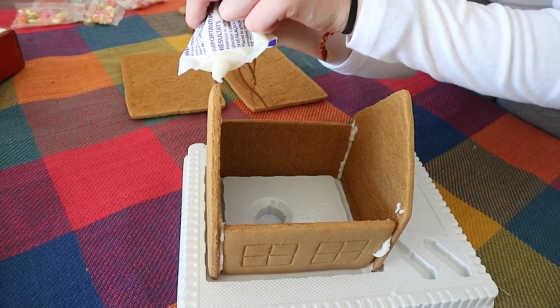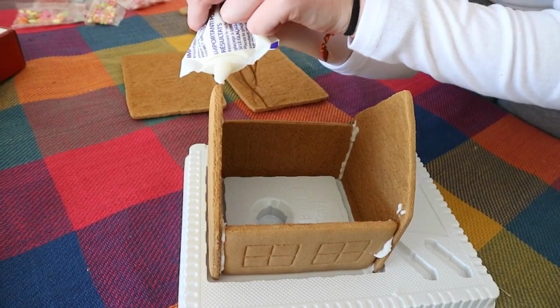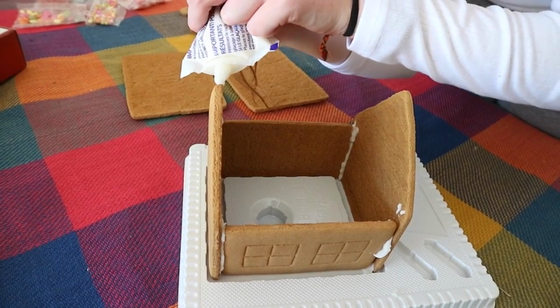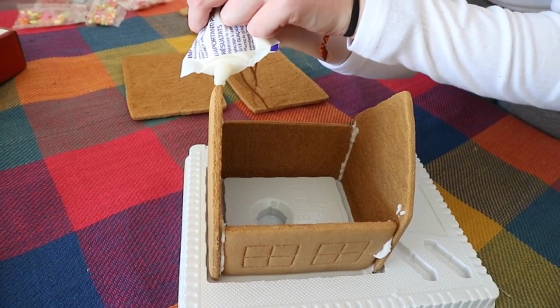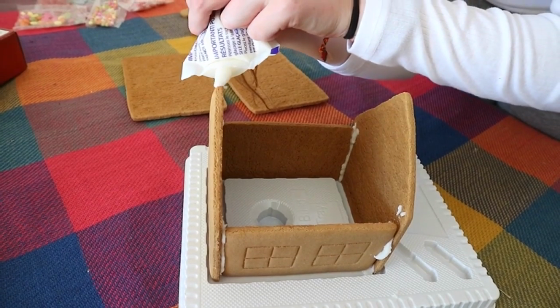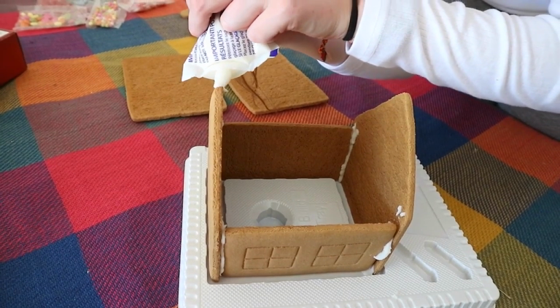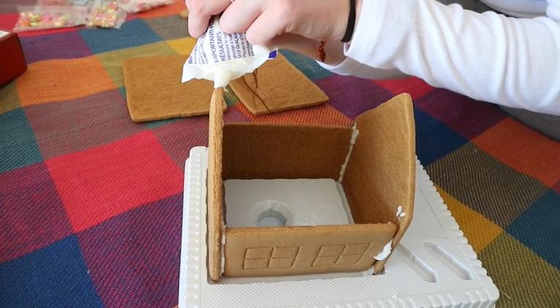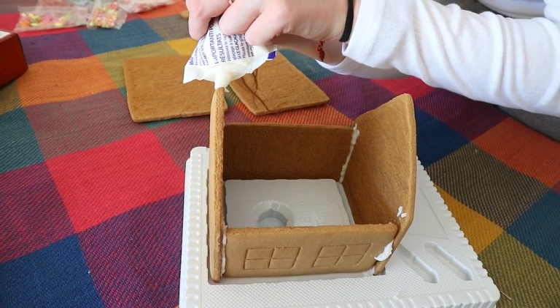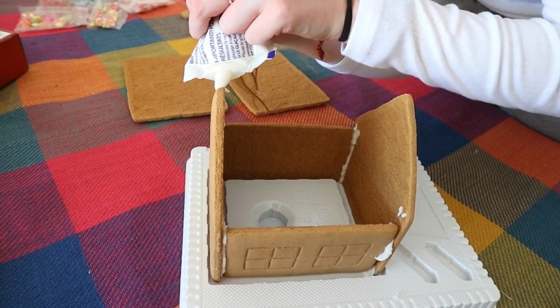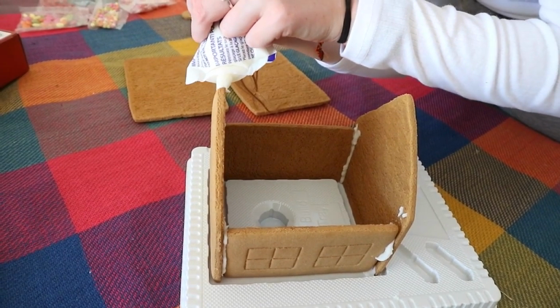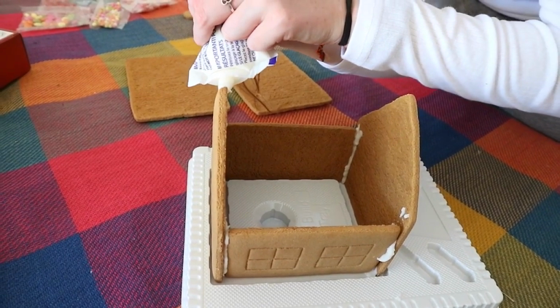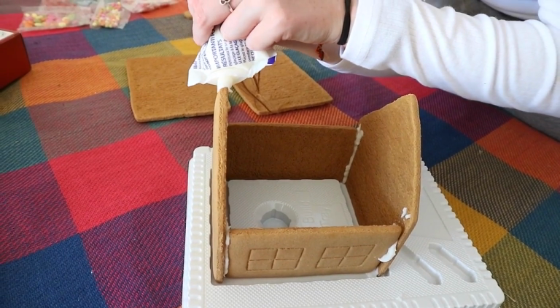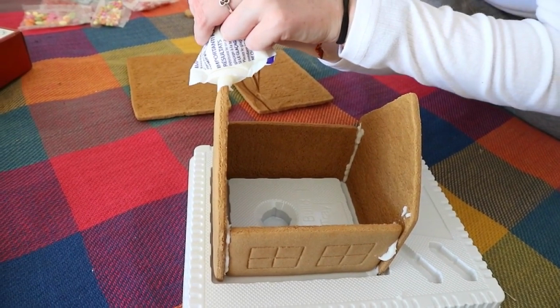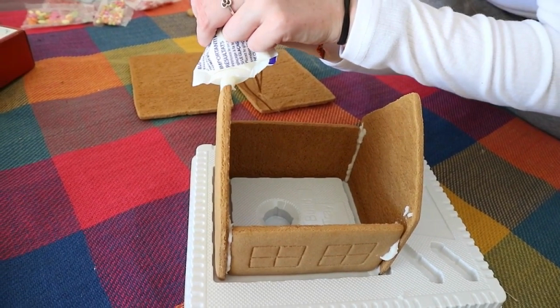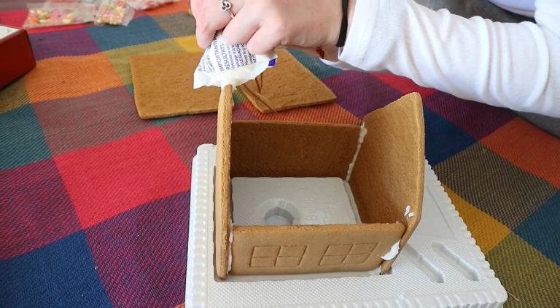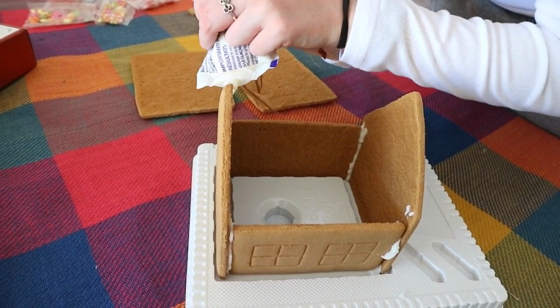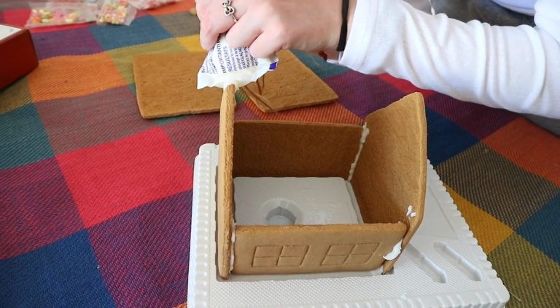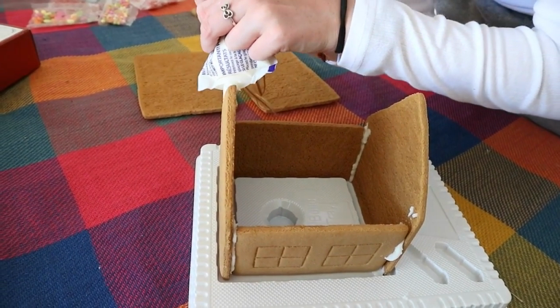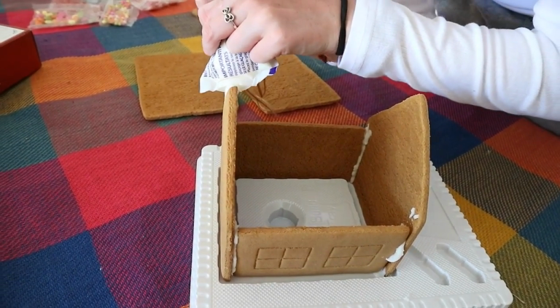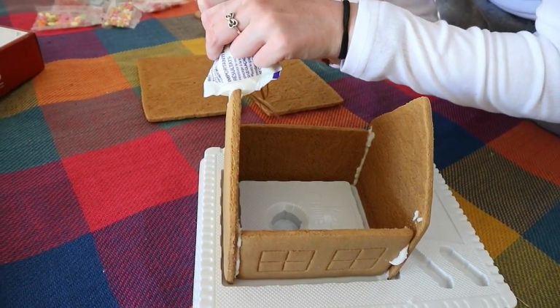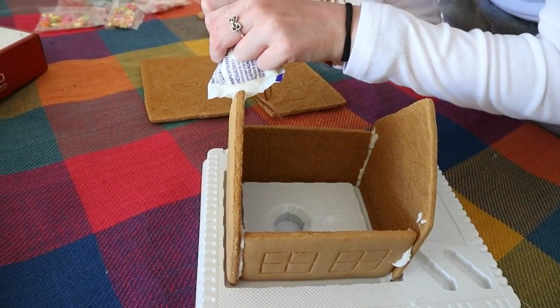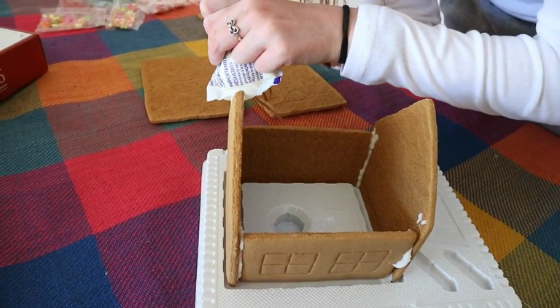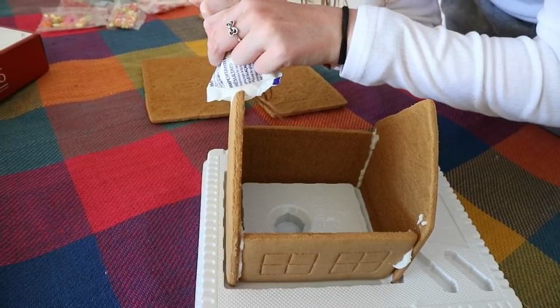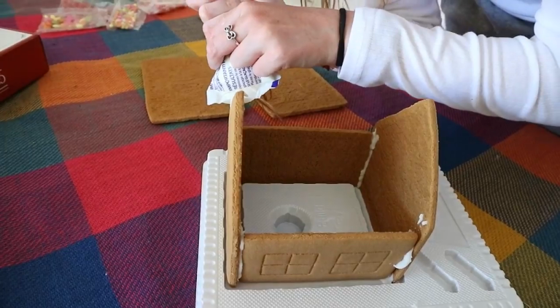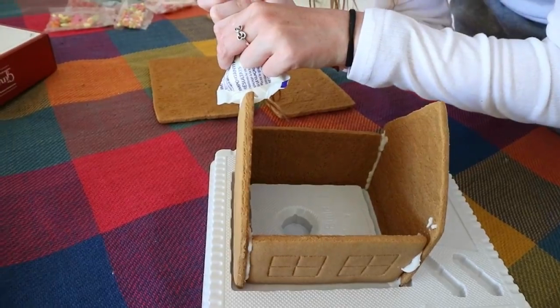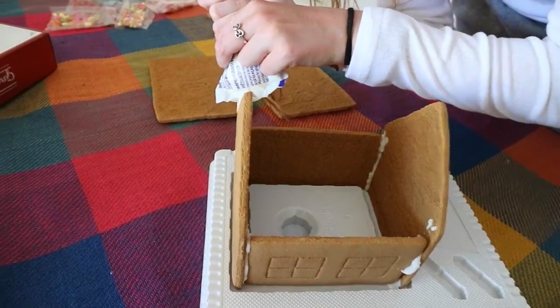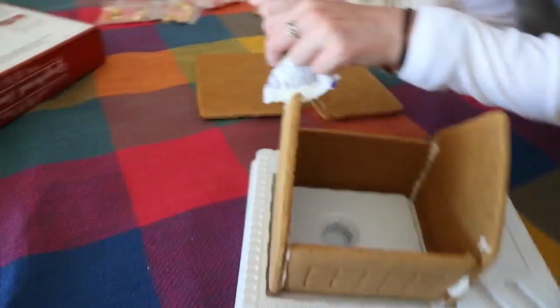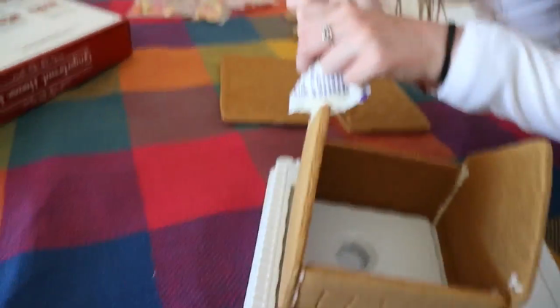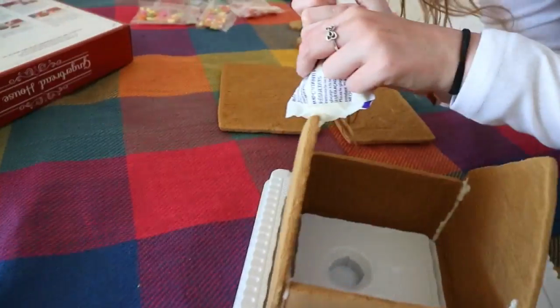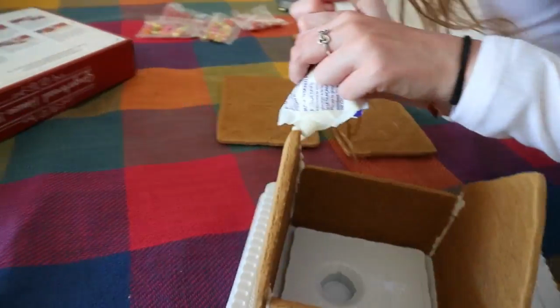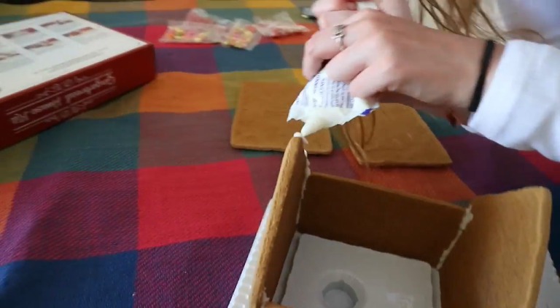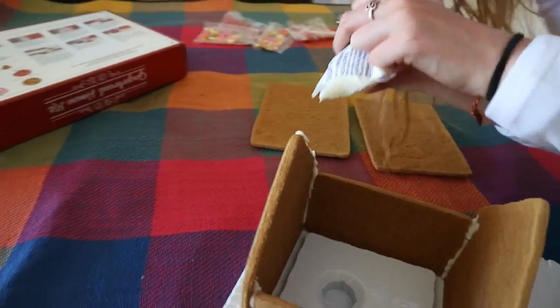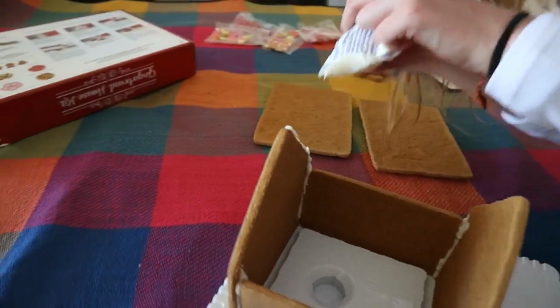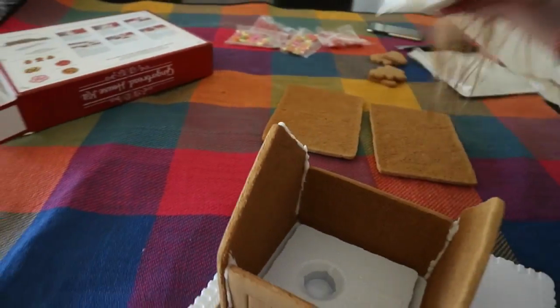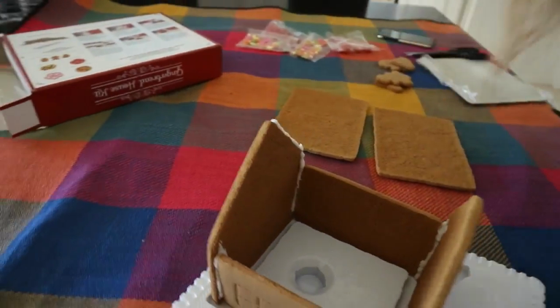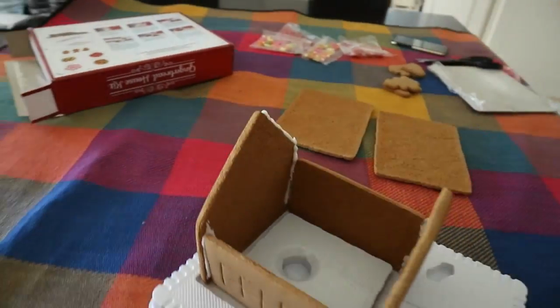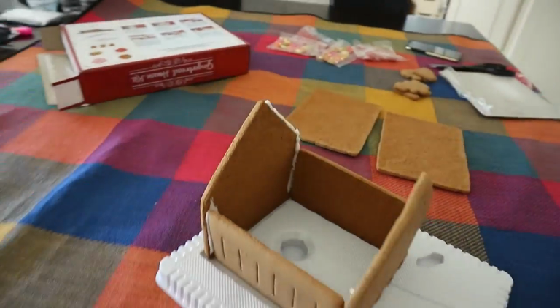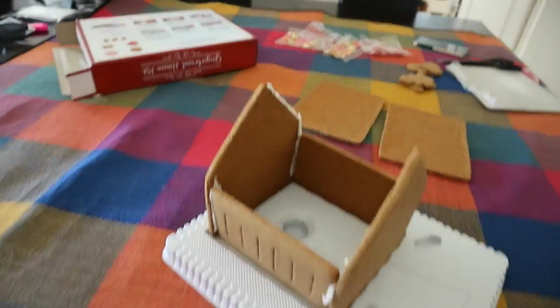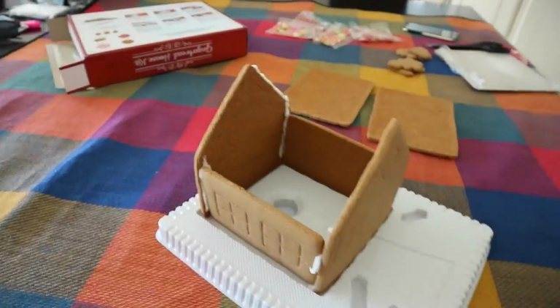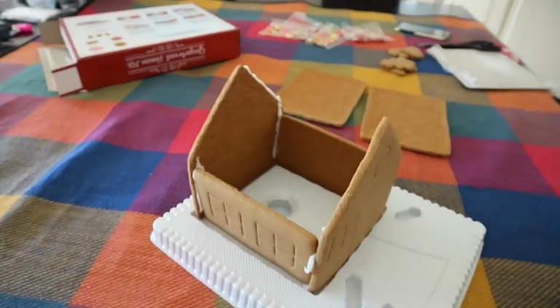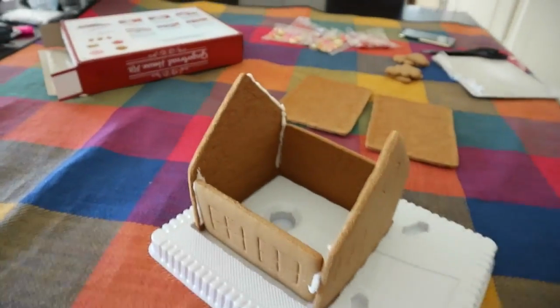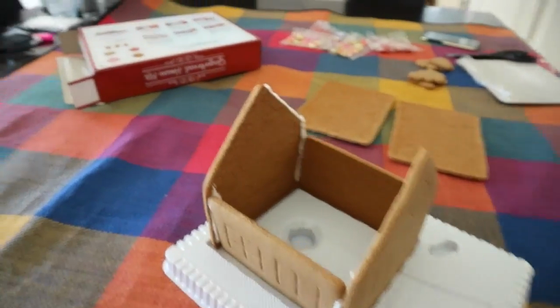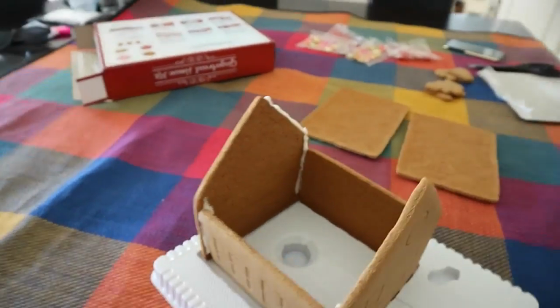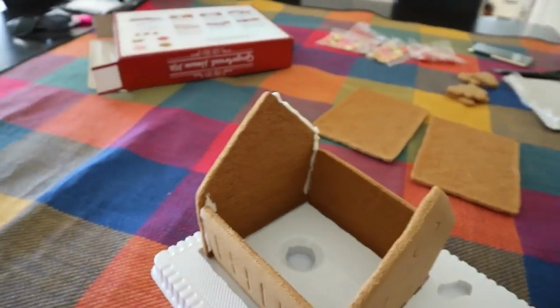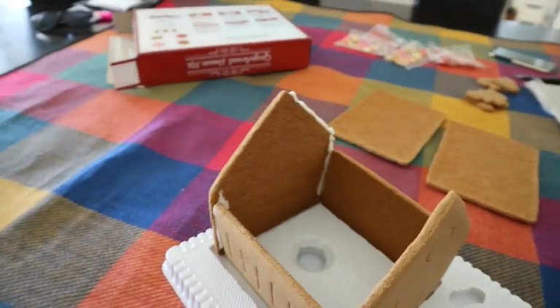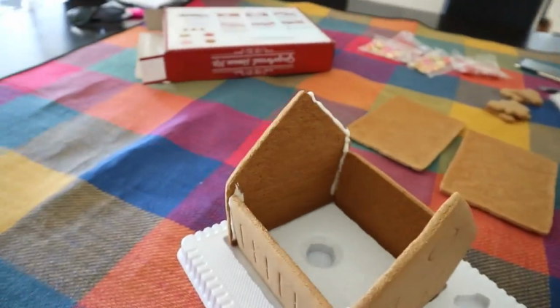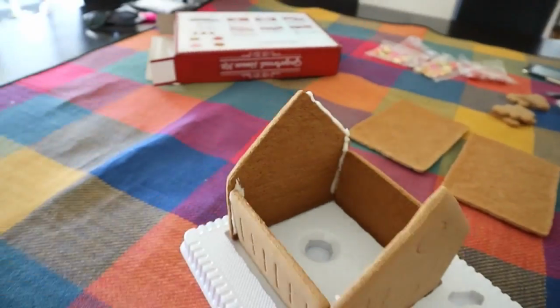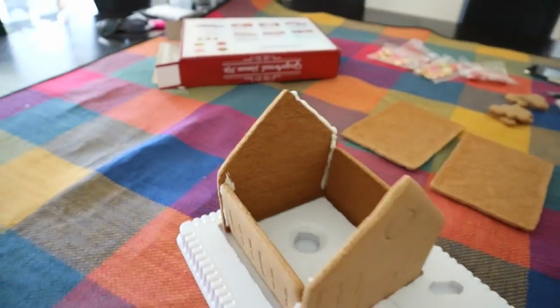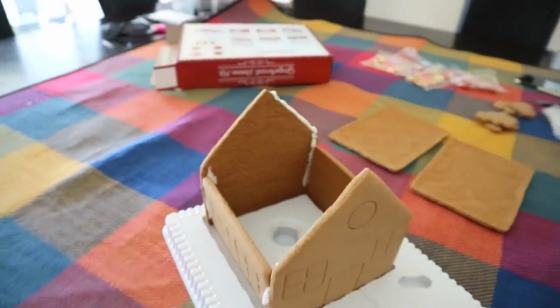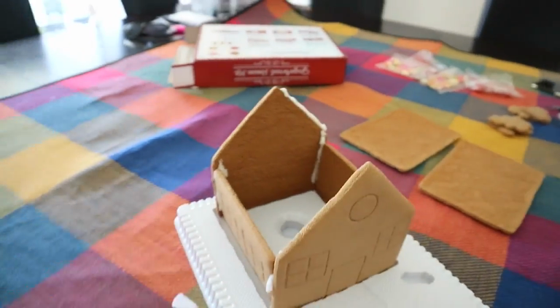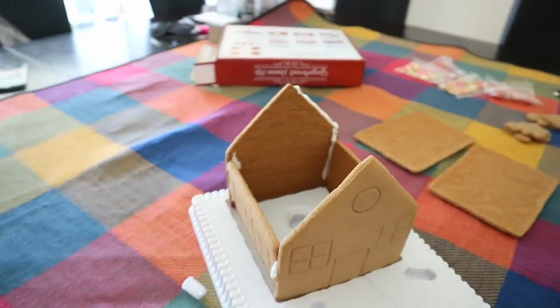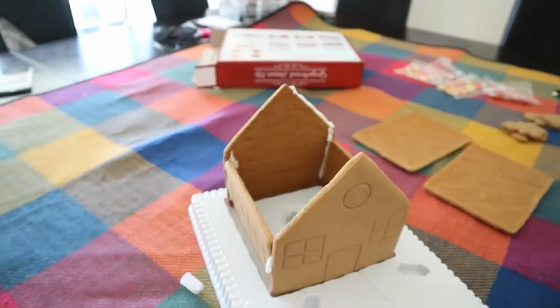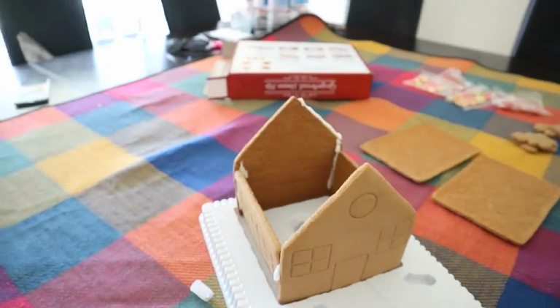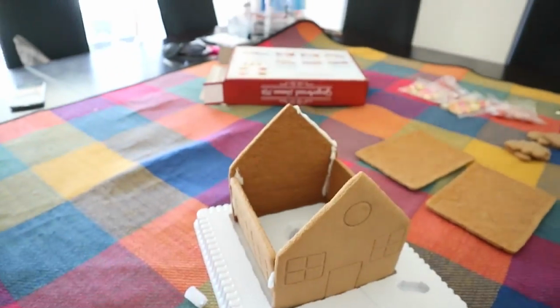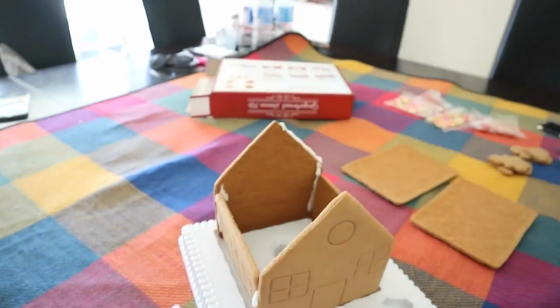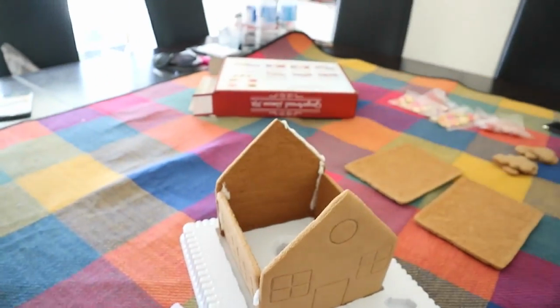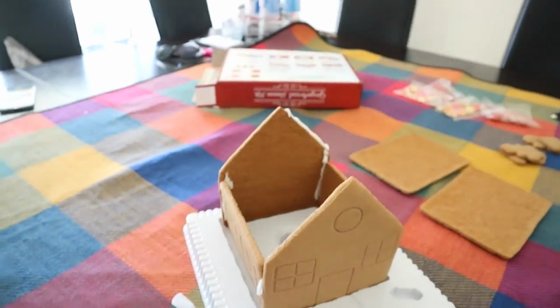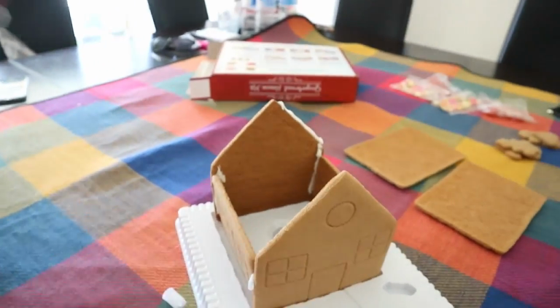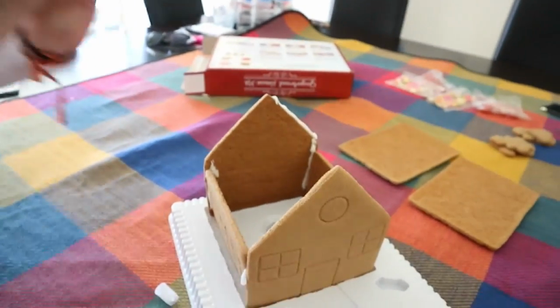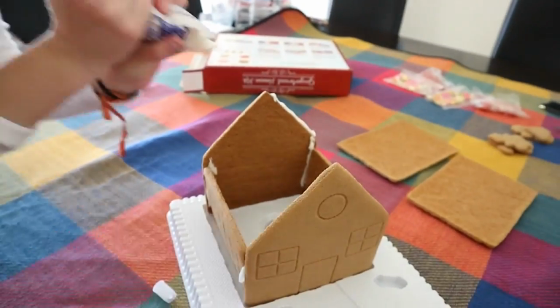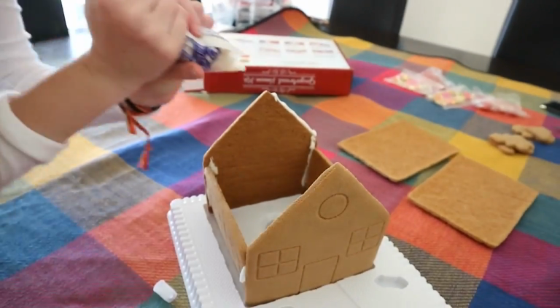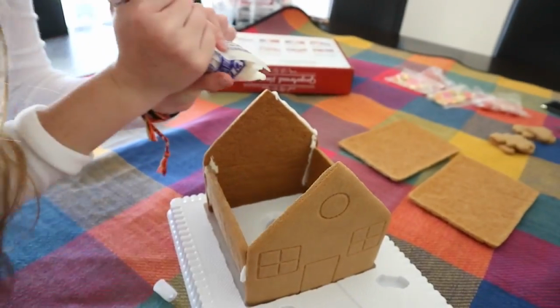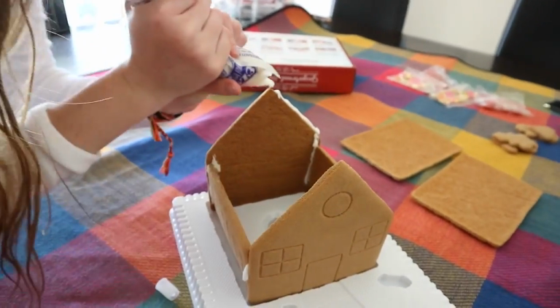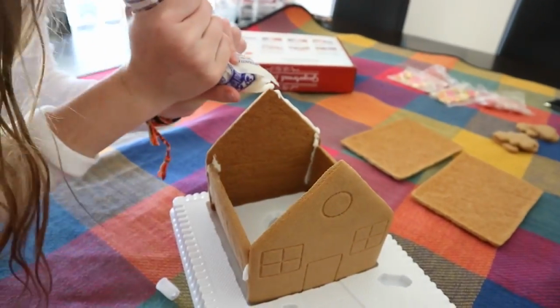Then once the house was securely in place I piped along the roof sides and then stuck the roof on.